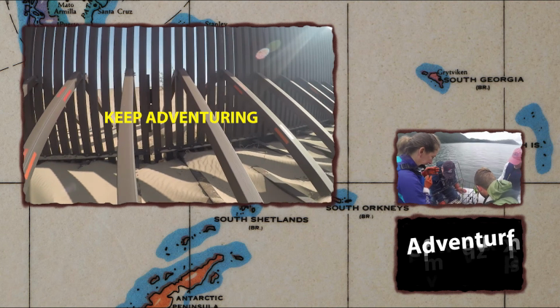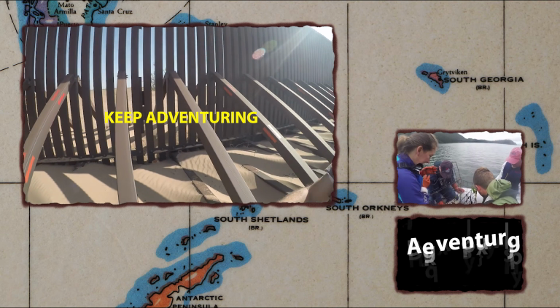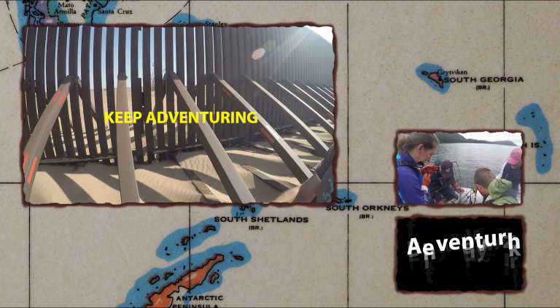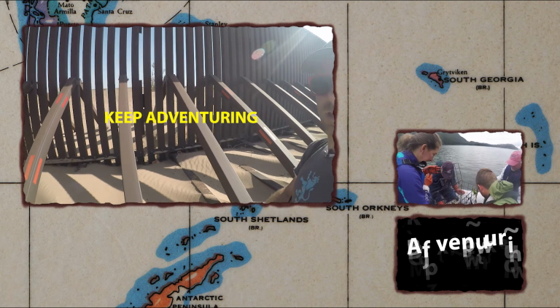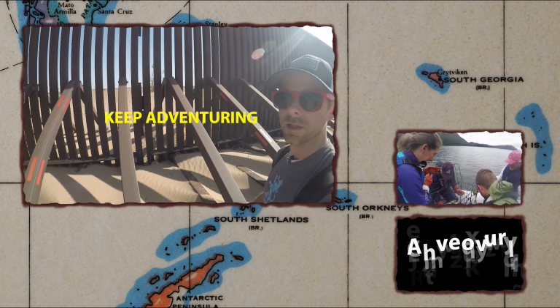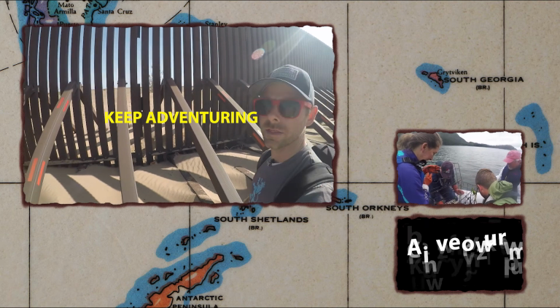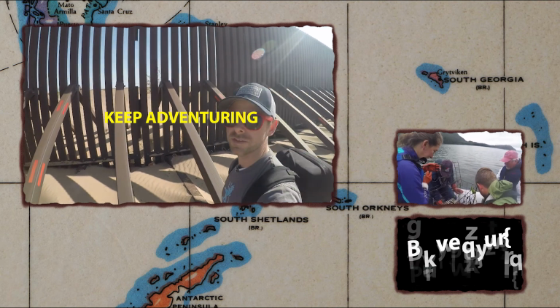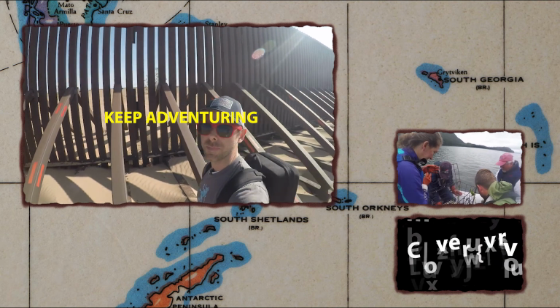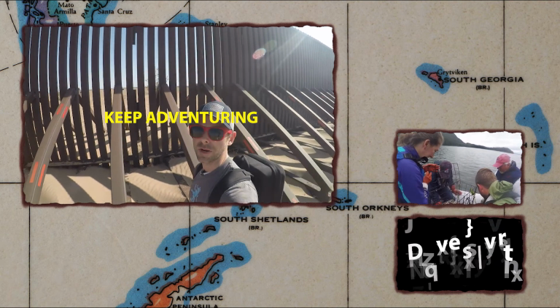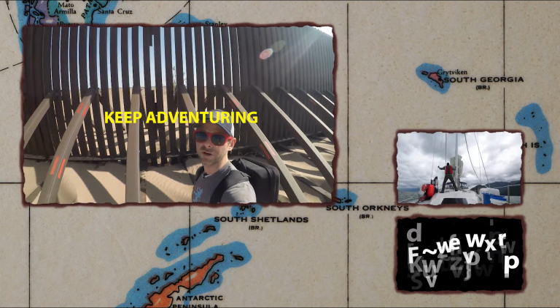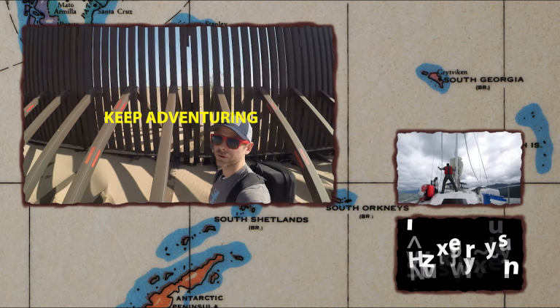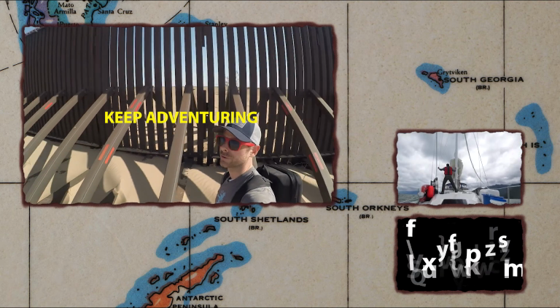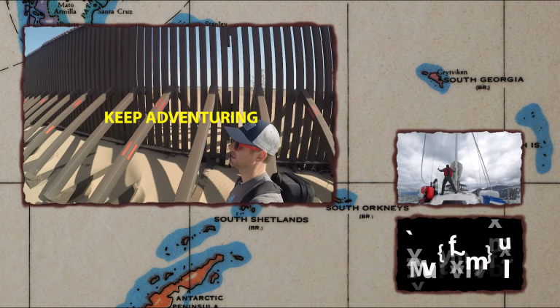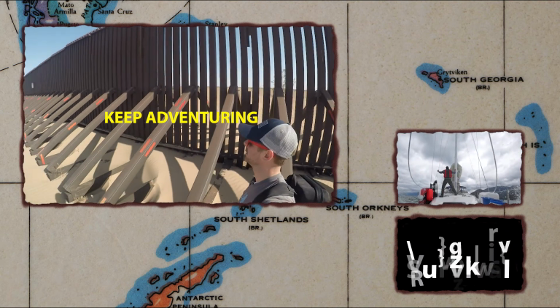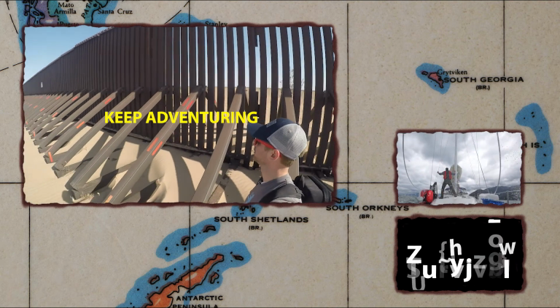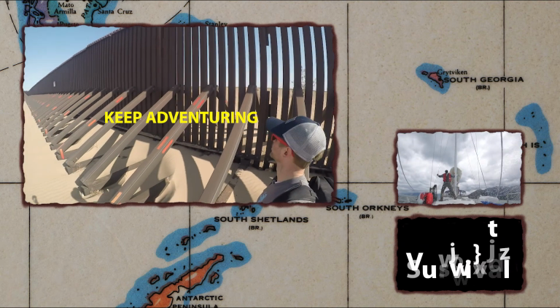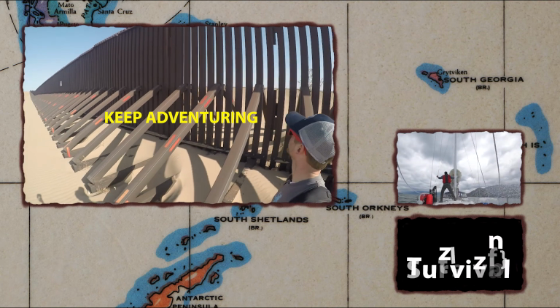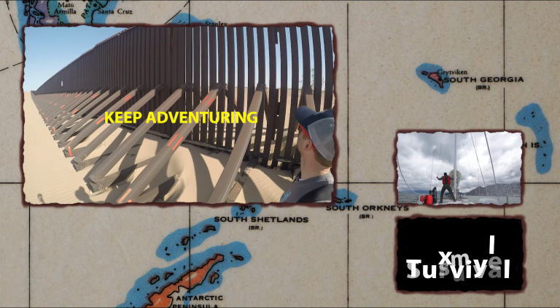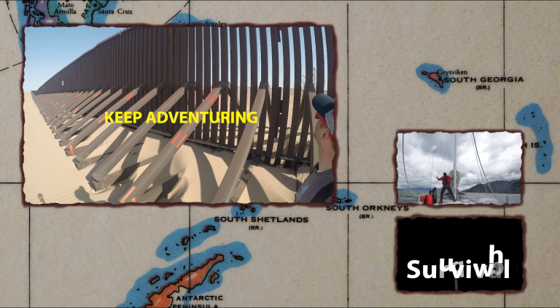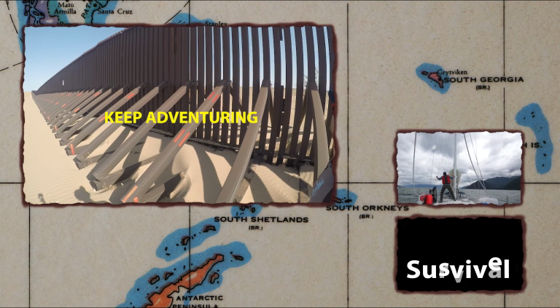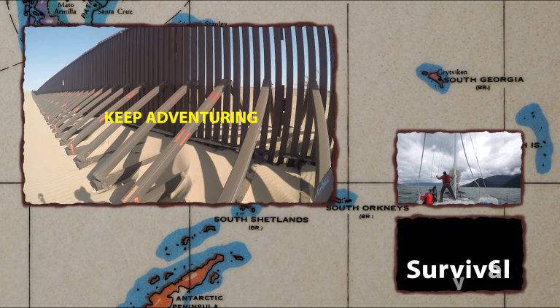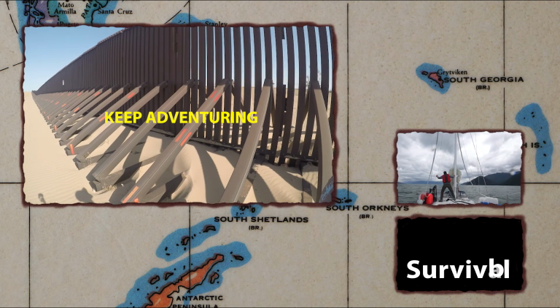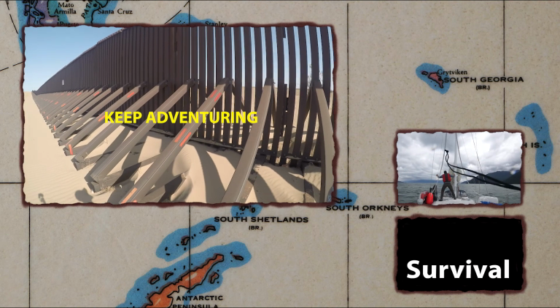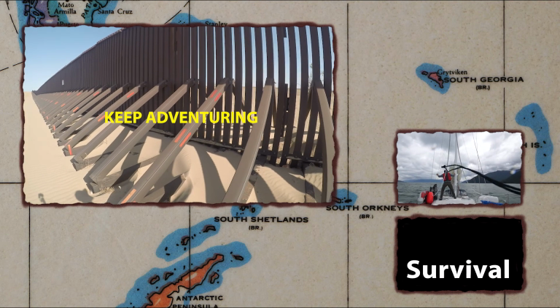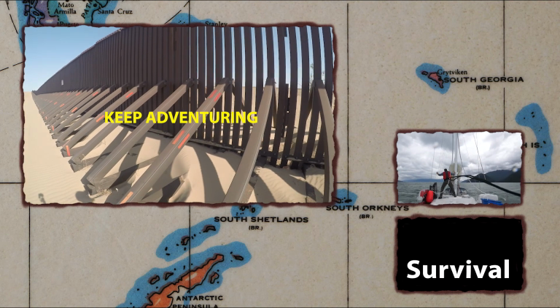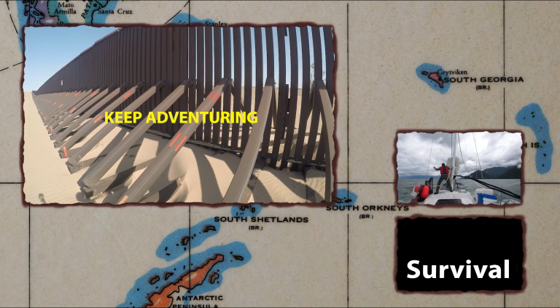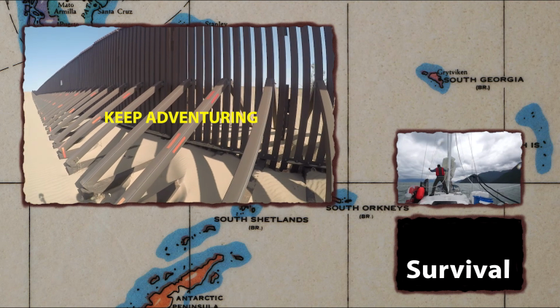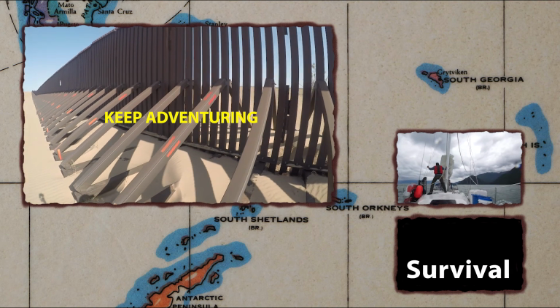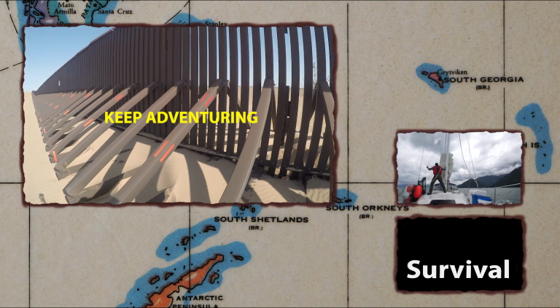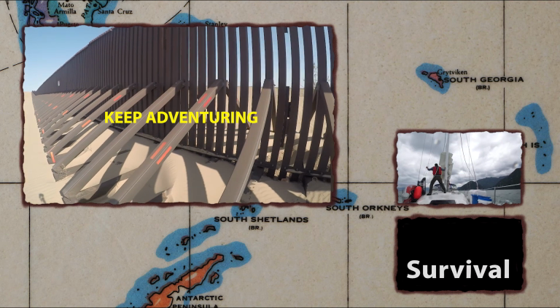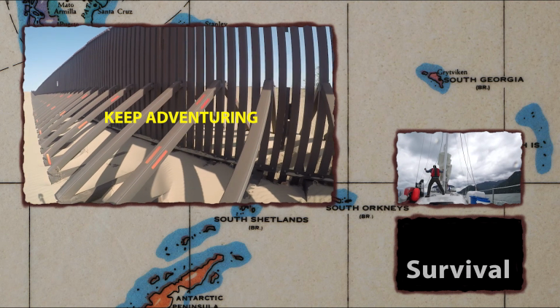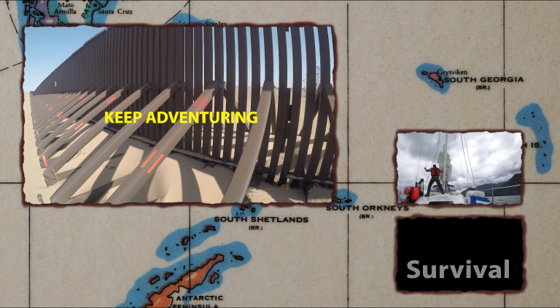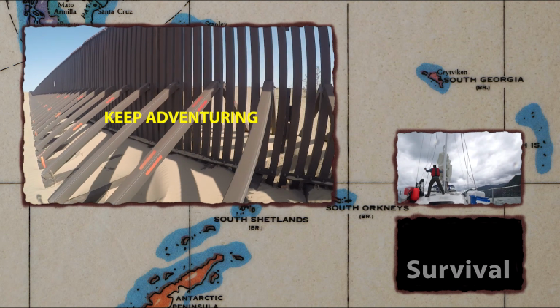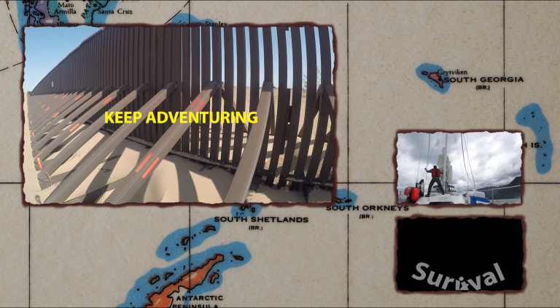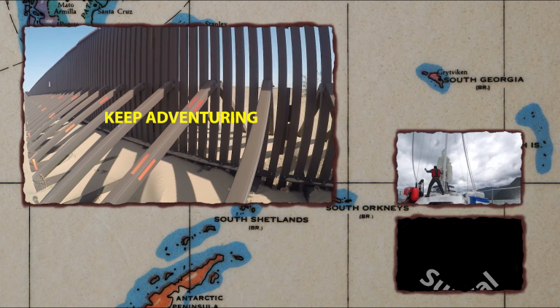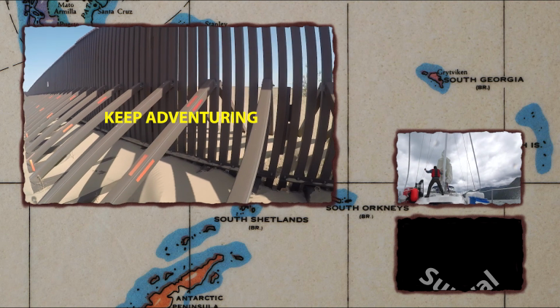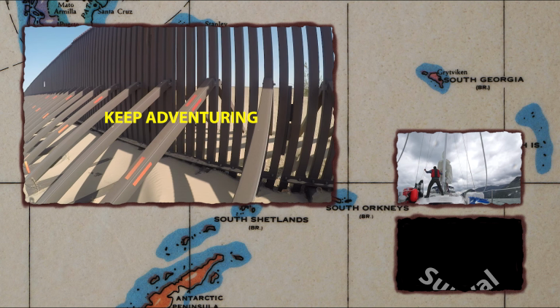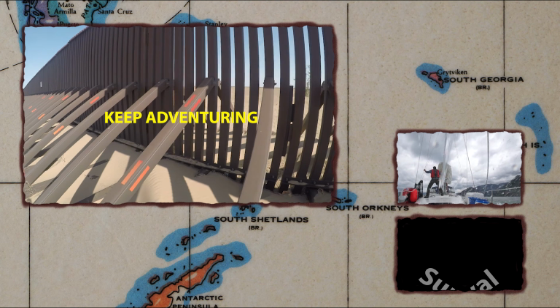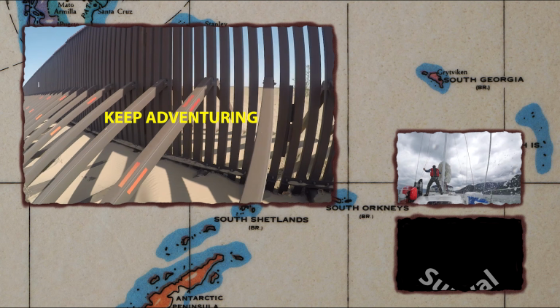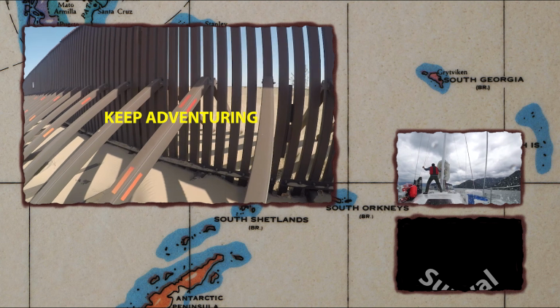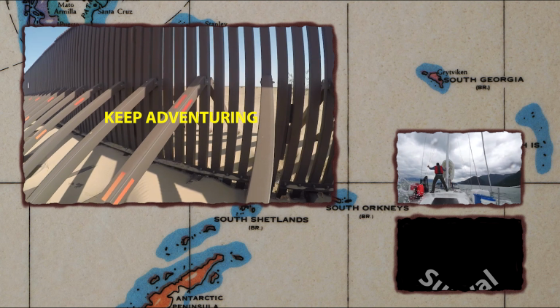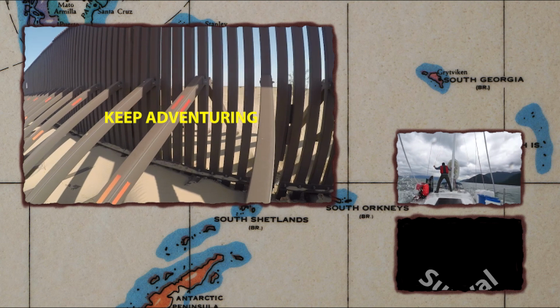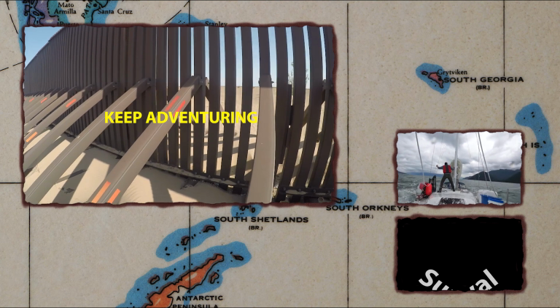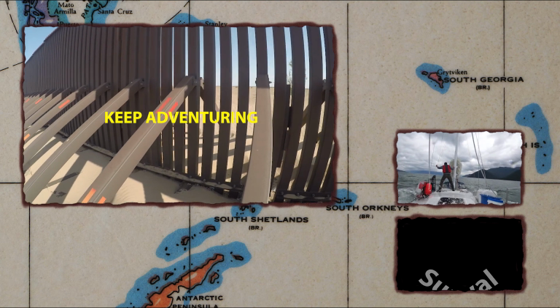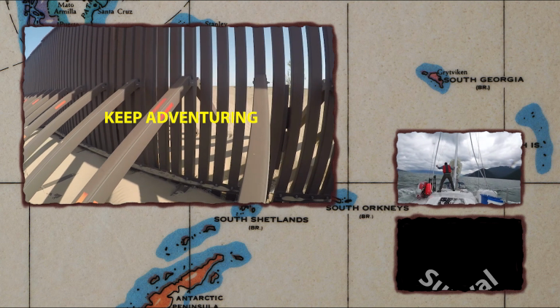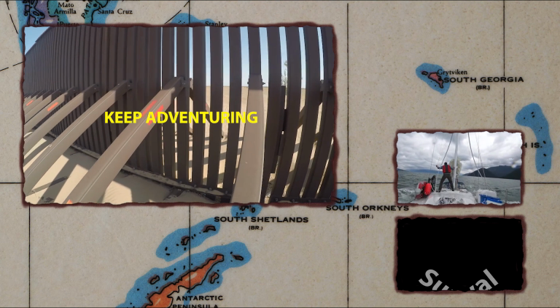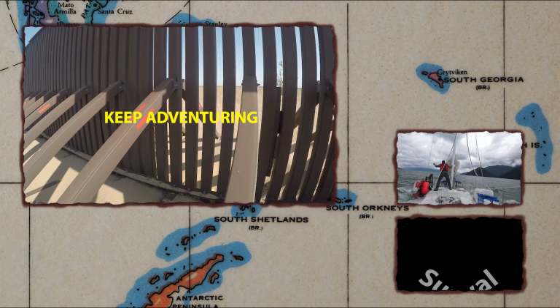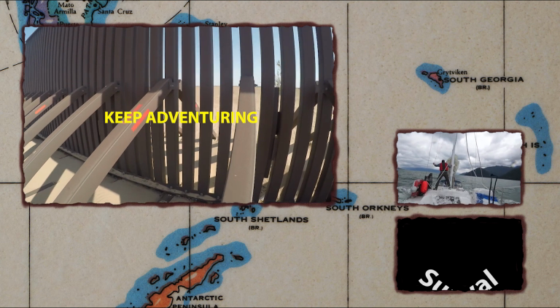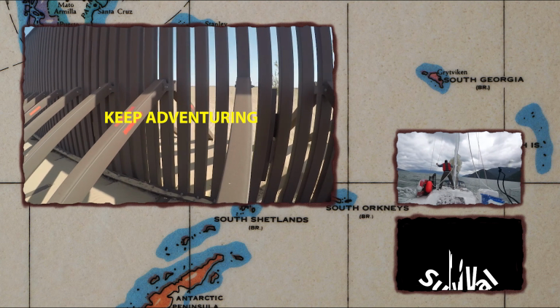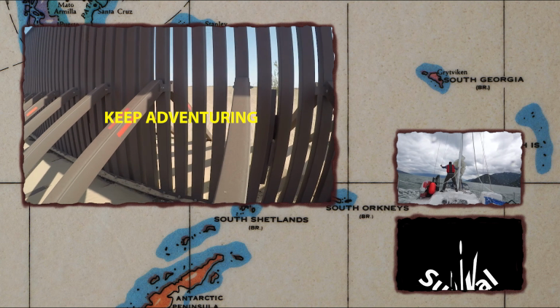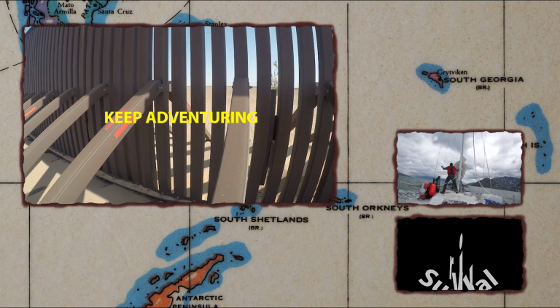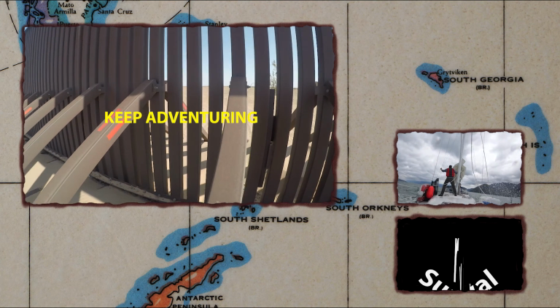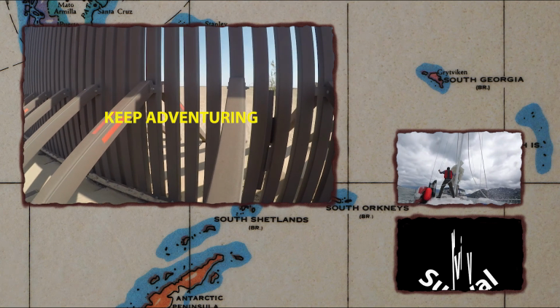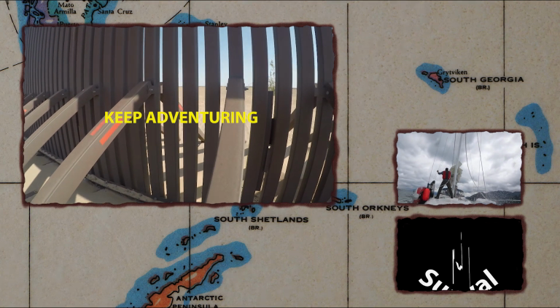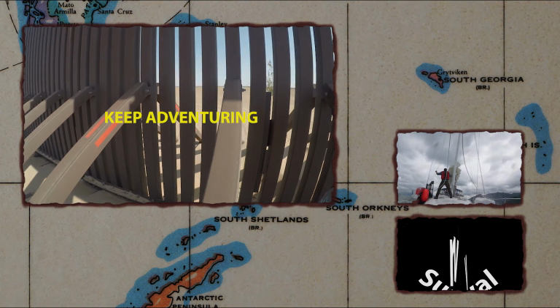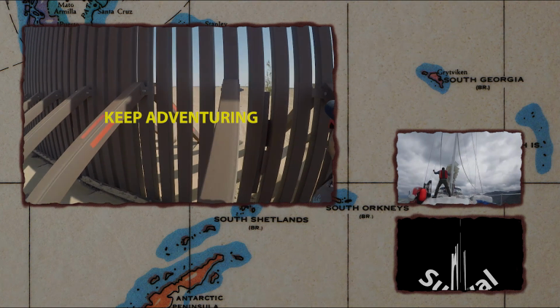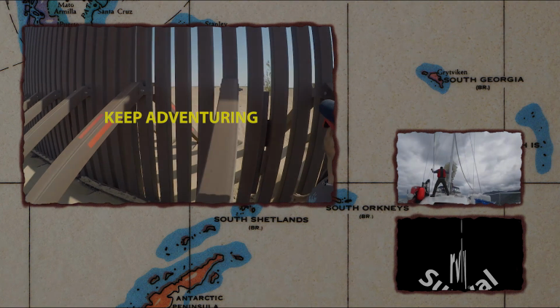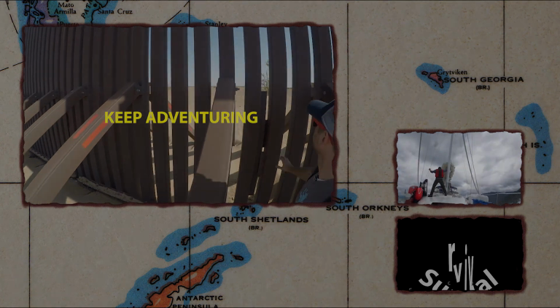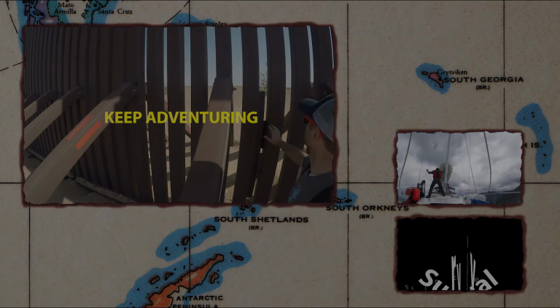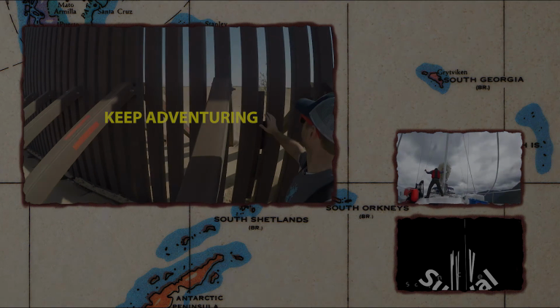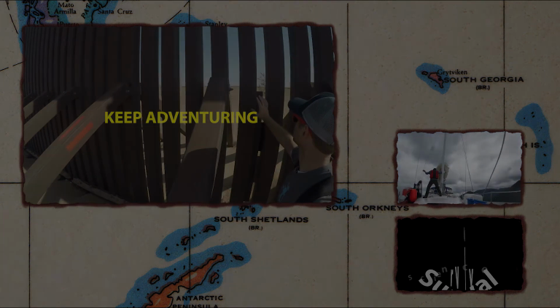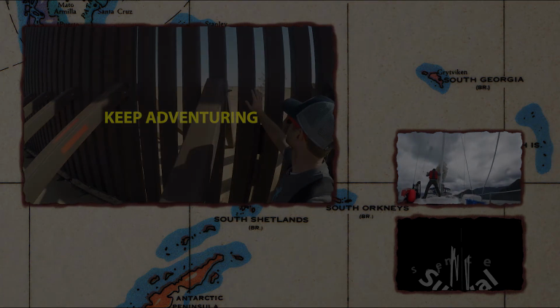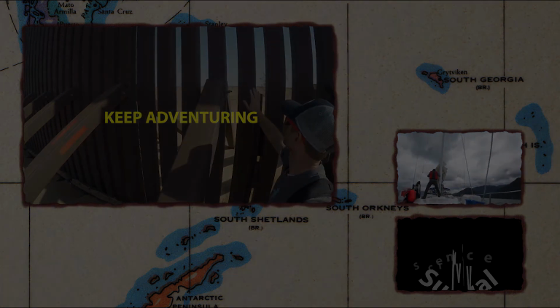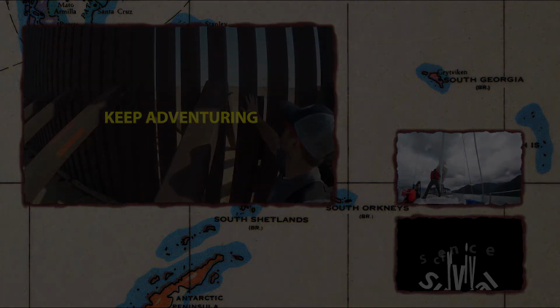This barrier right here divides the United States of California from Mexico.